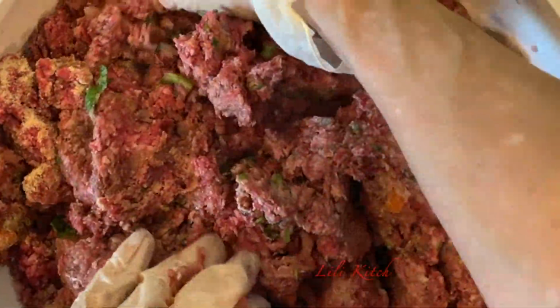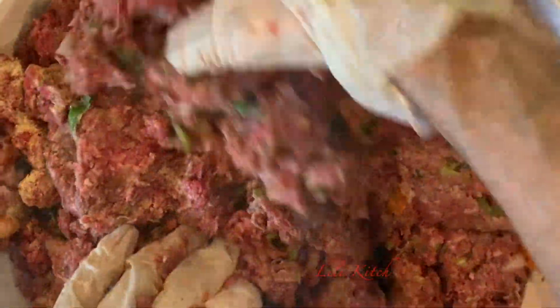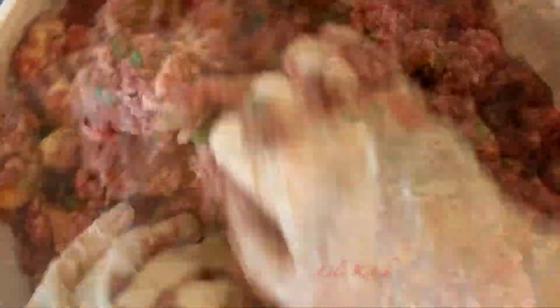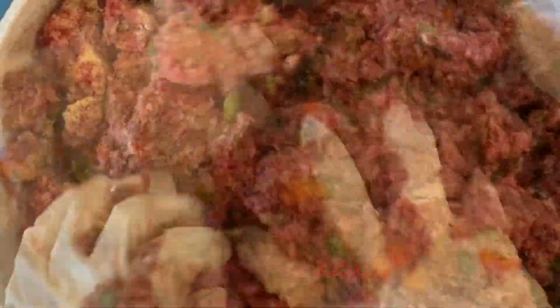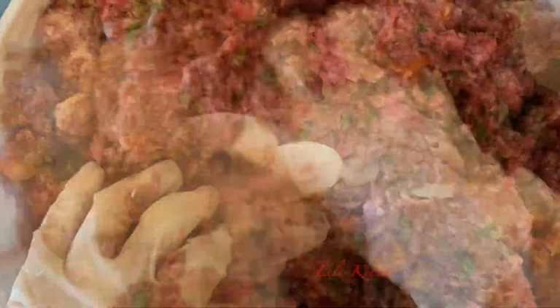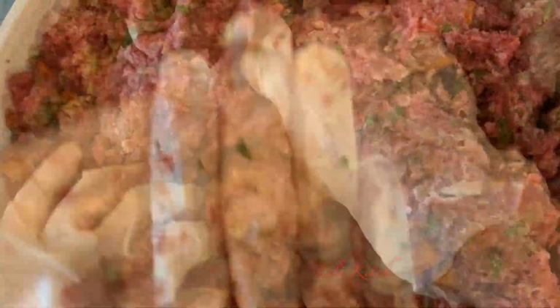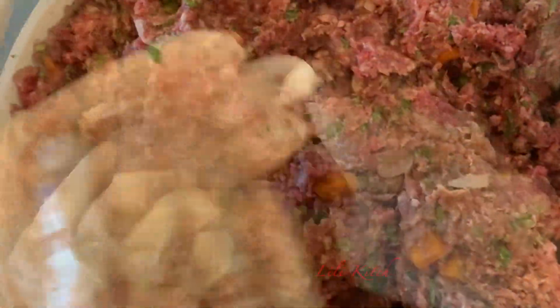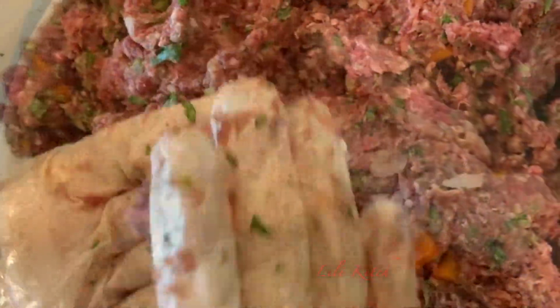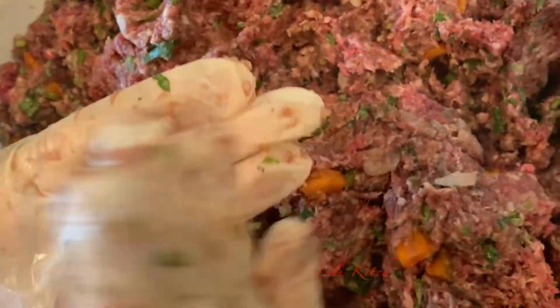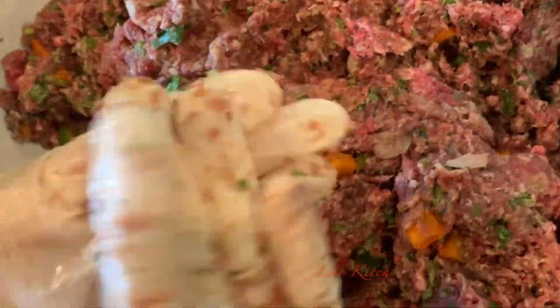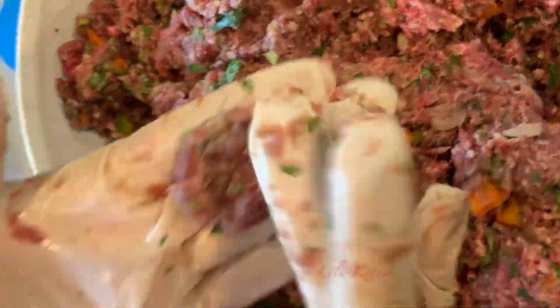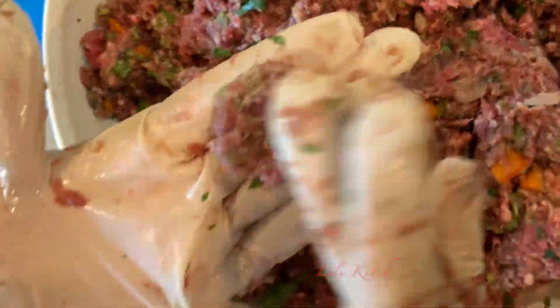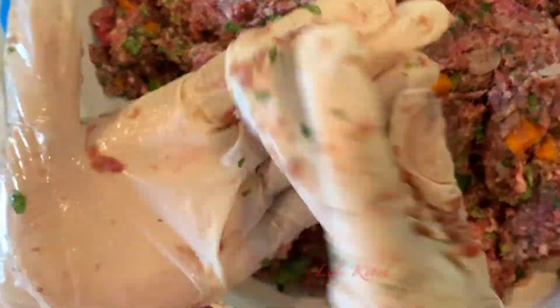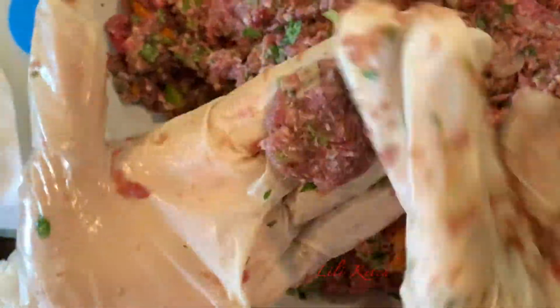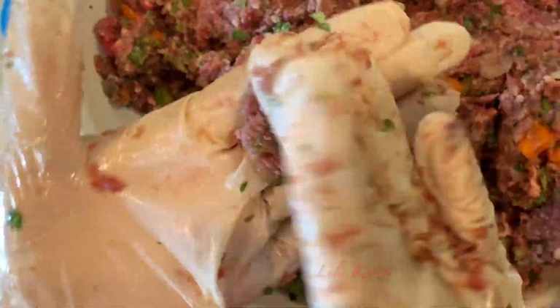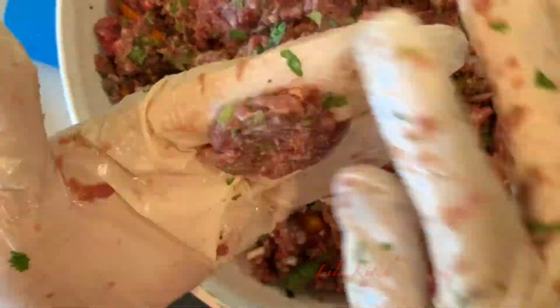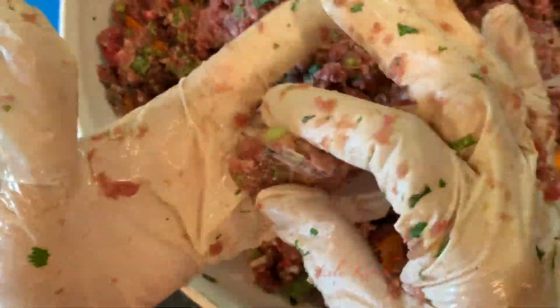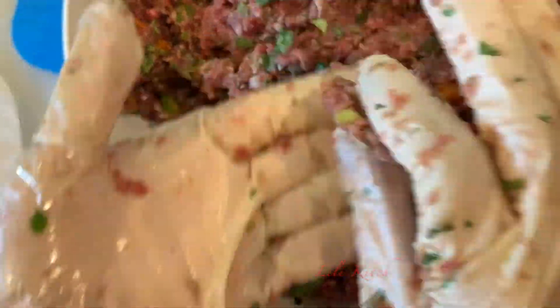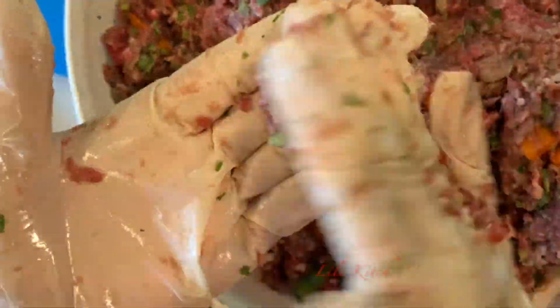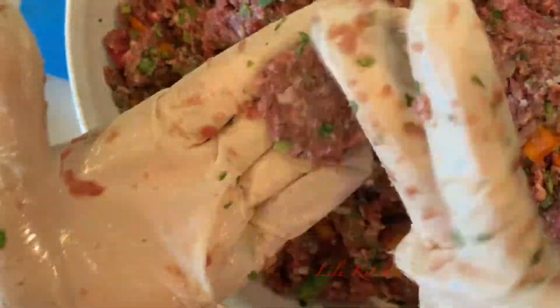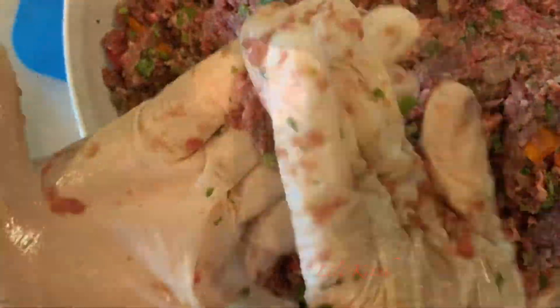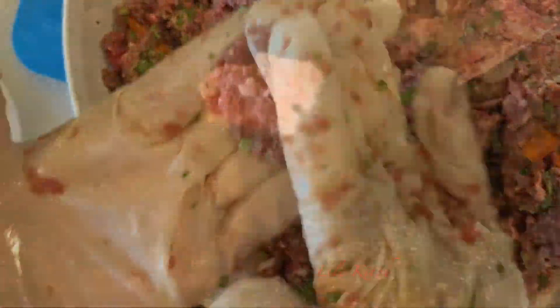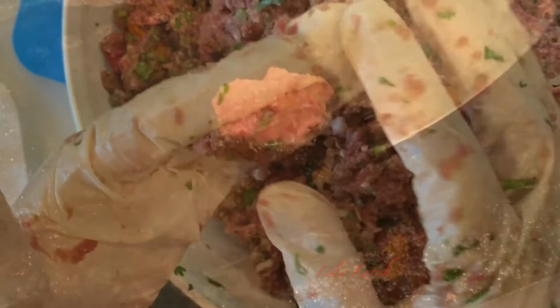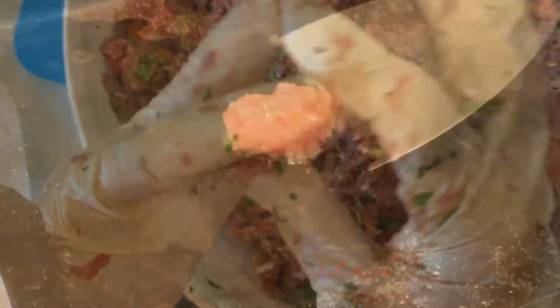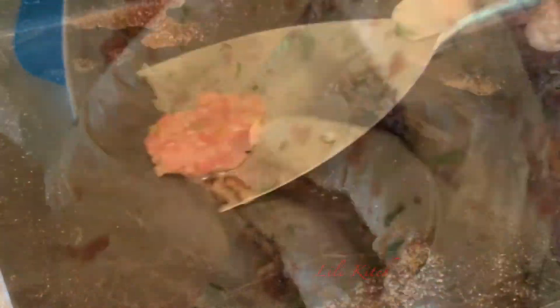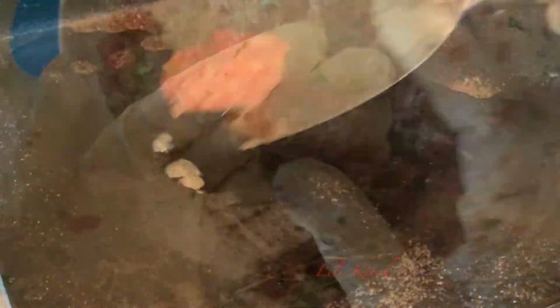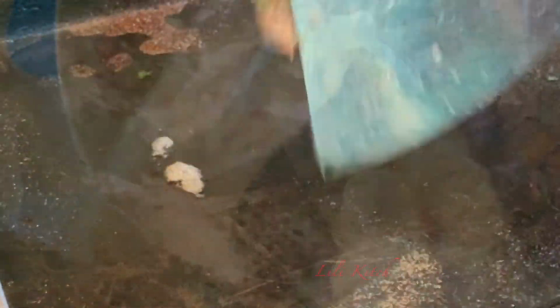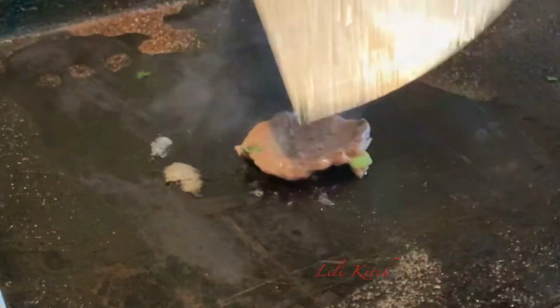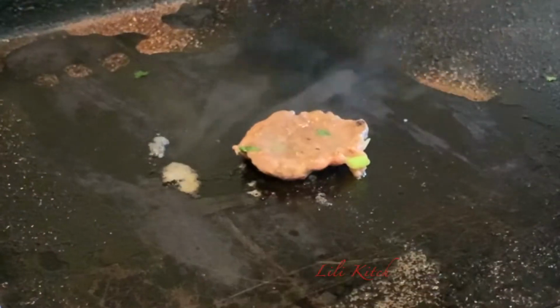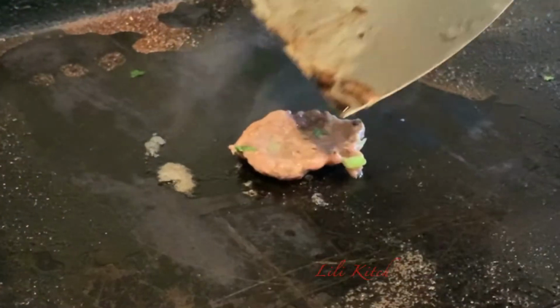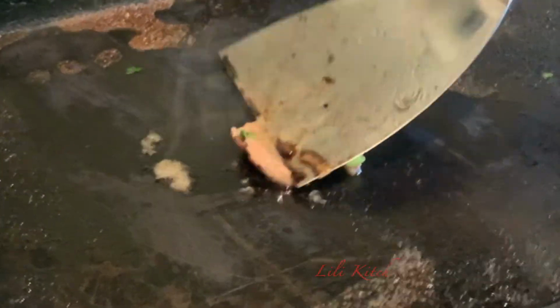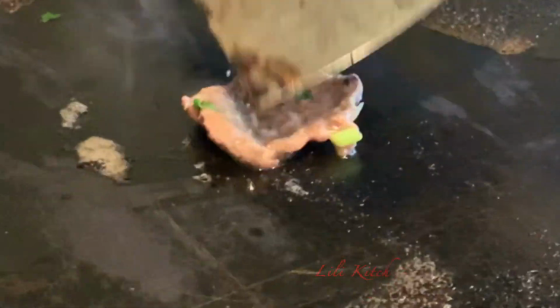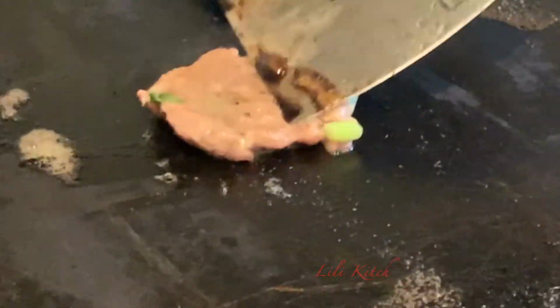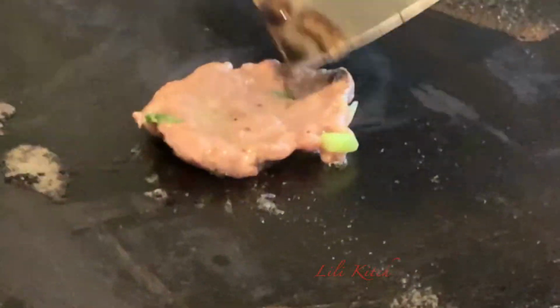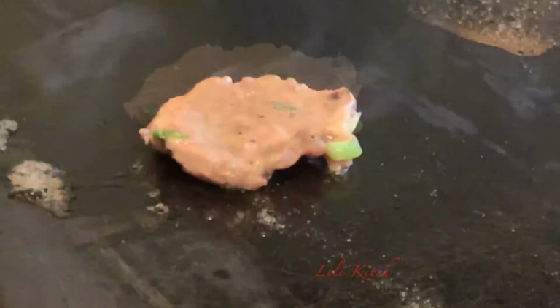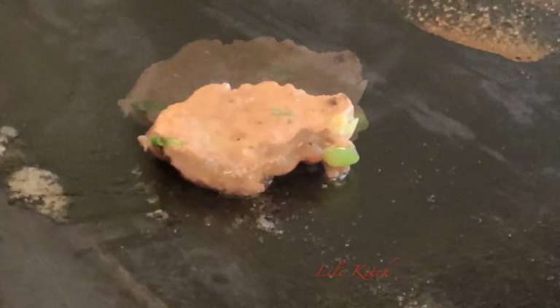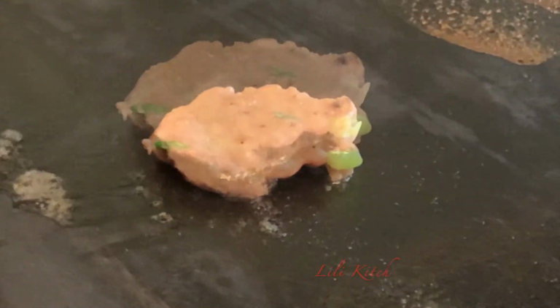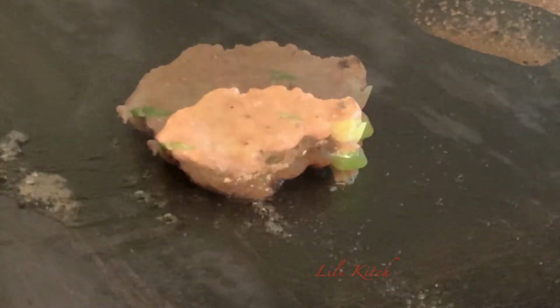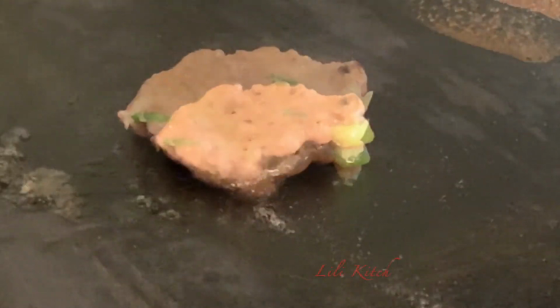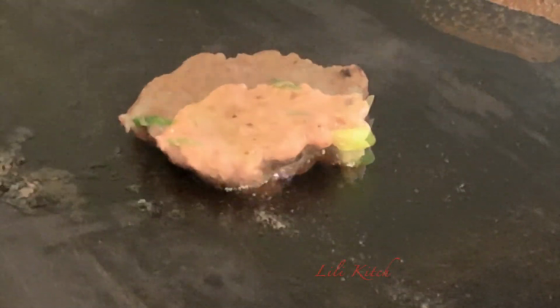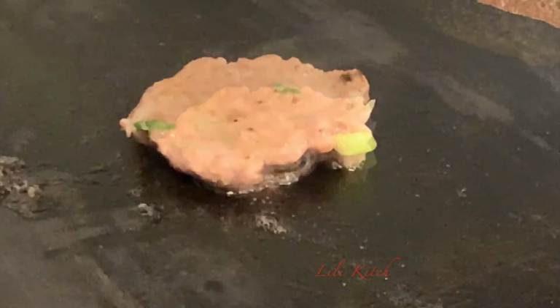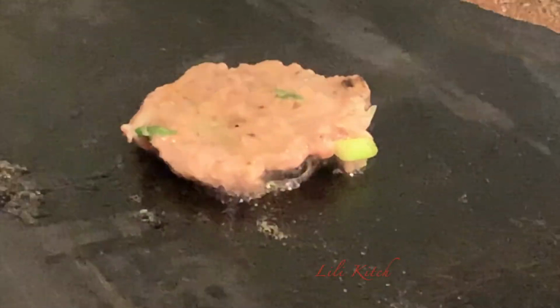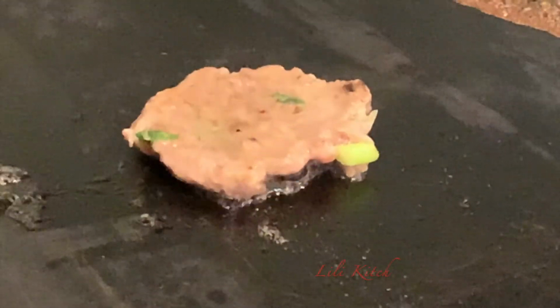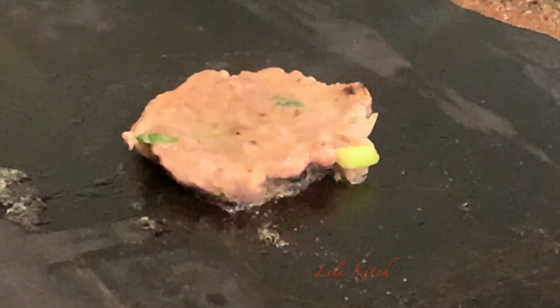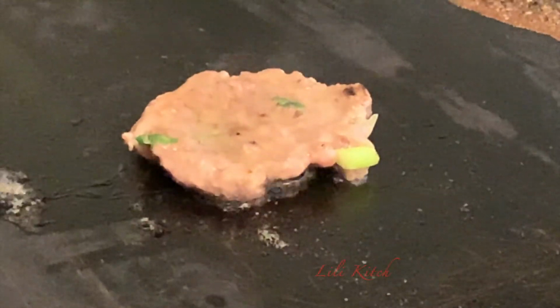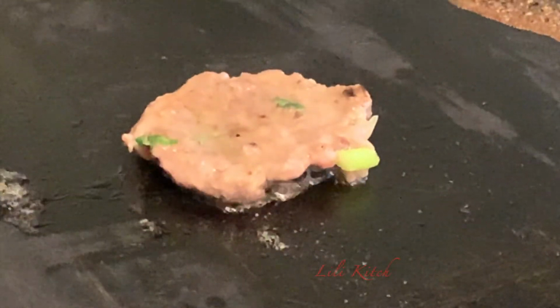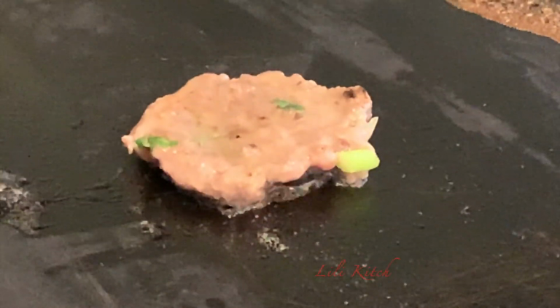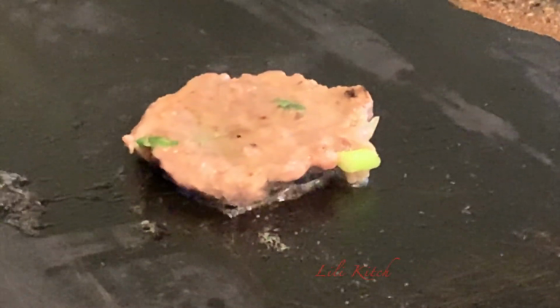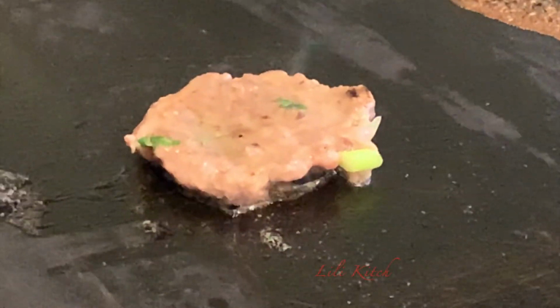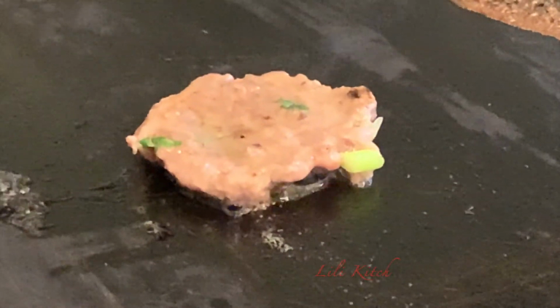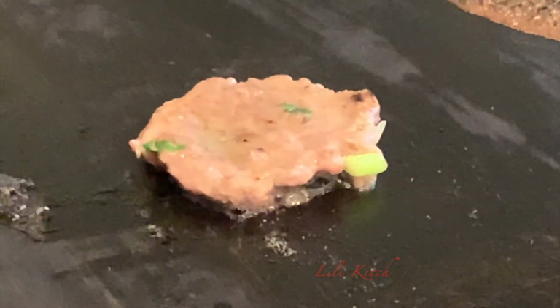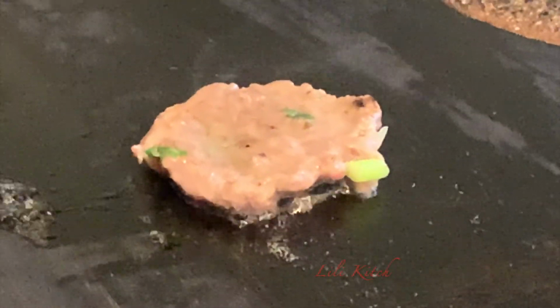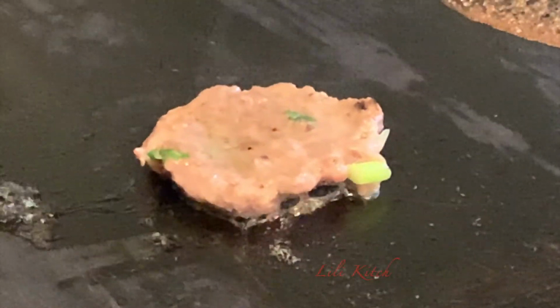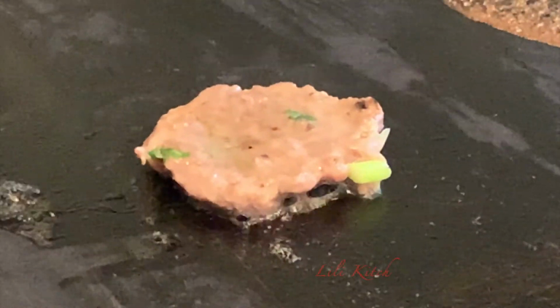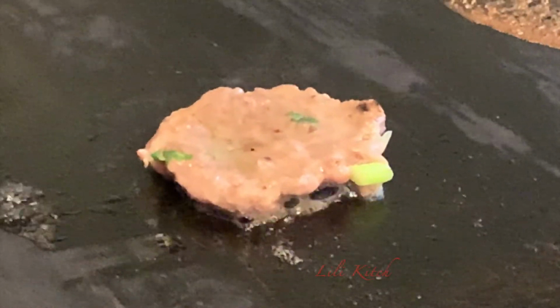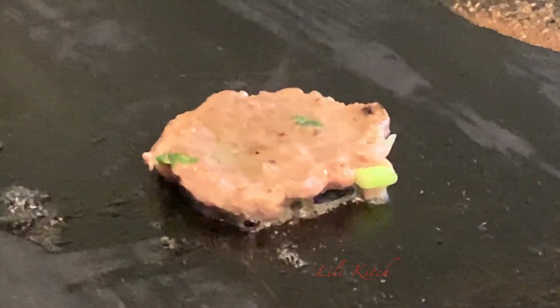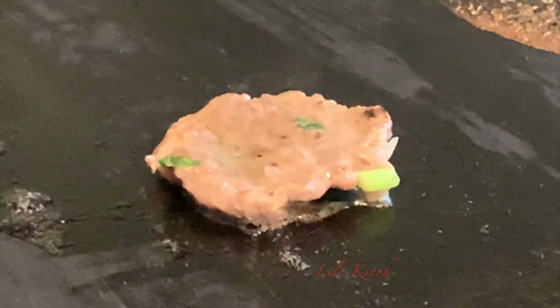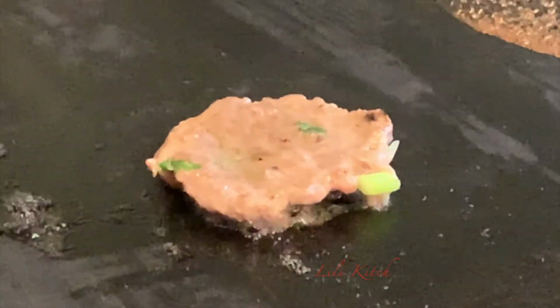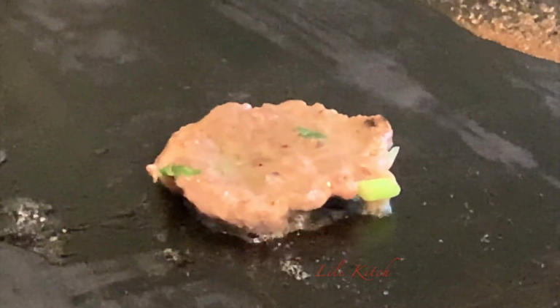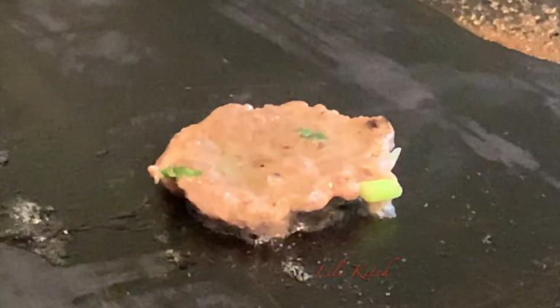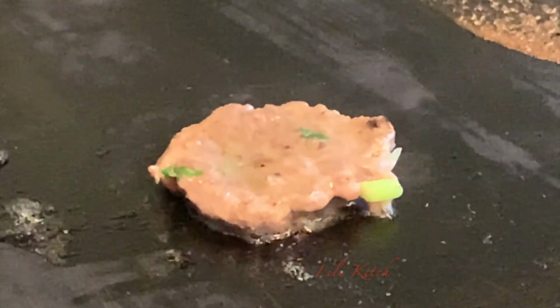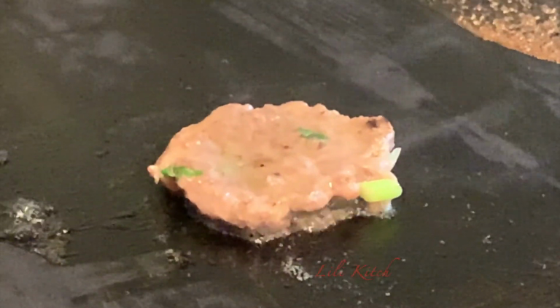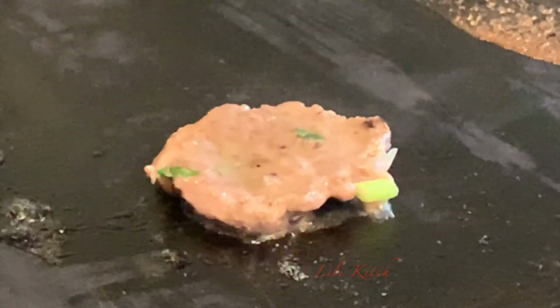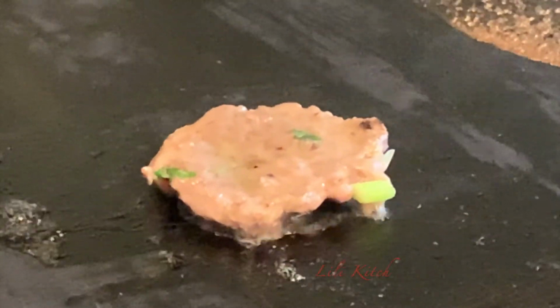If you are wondering if you have added enough salt, take a tiny patty like so, grill it, and give it a whirl.